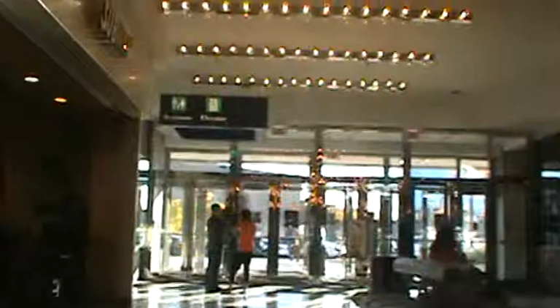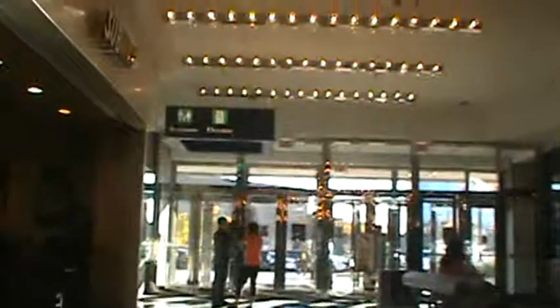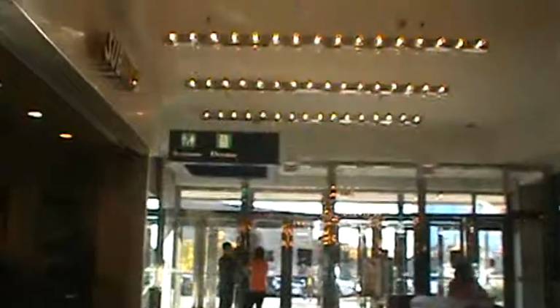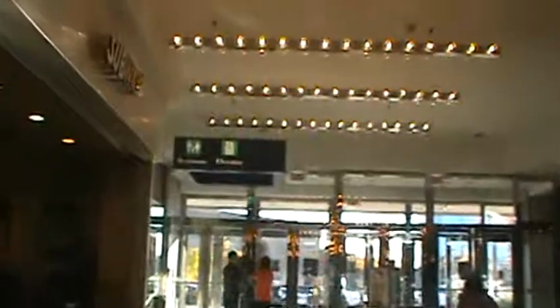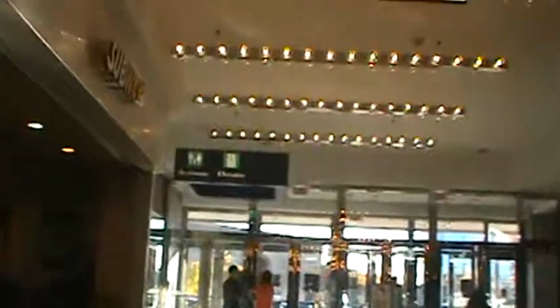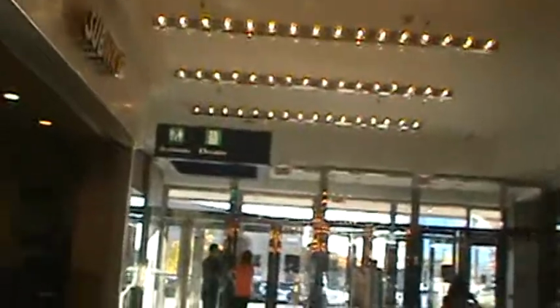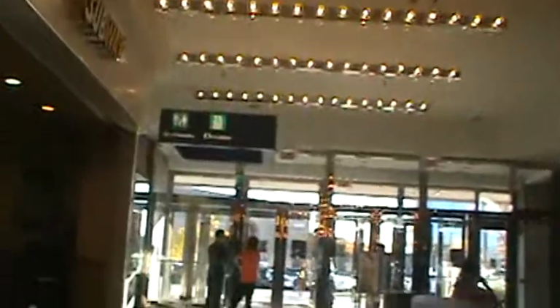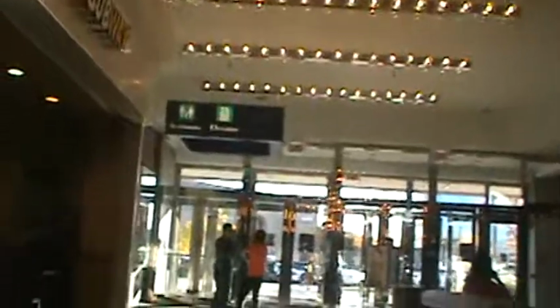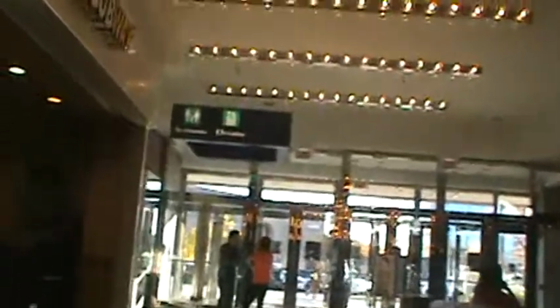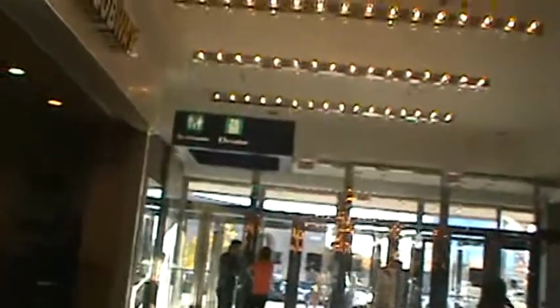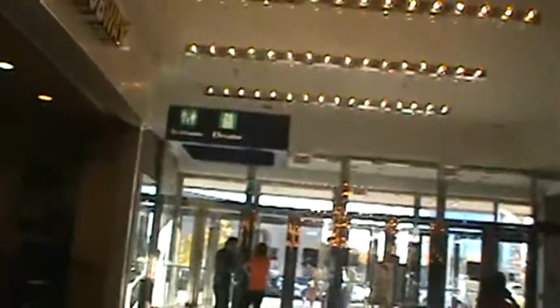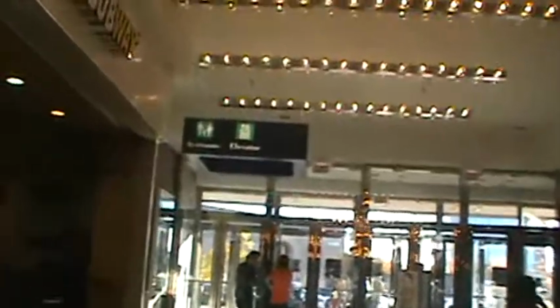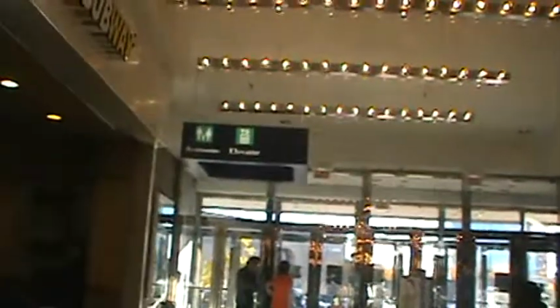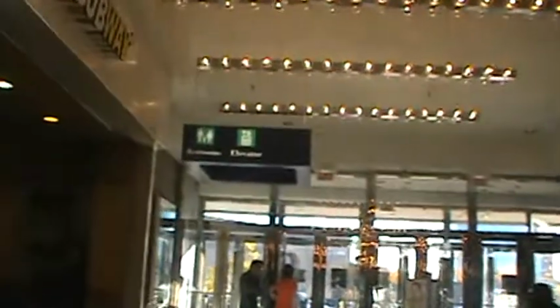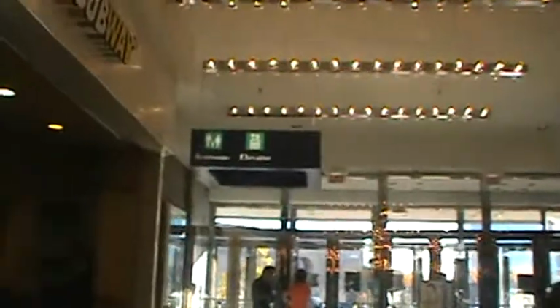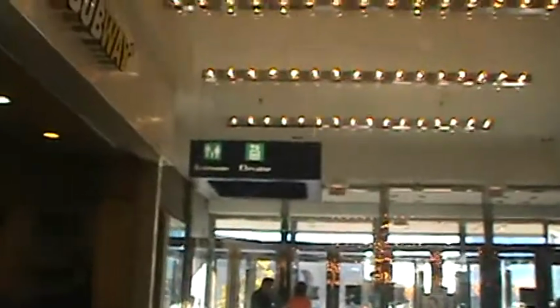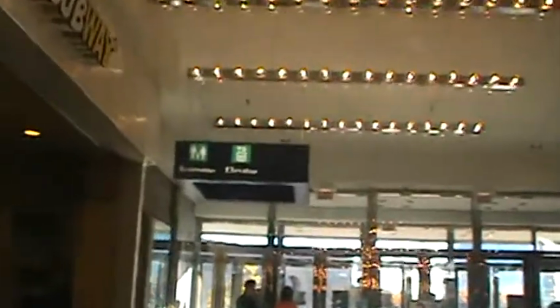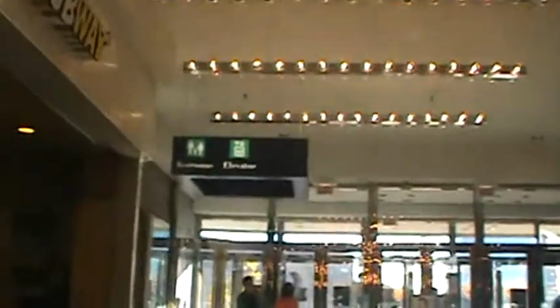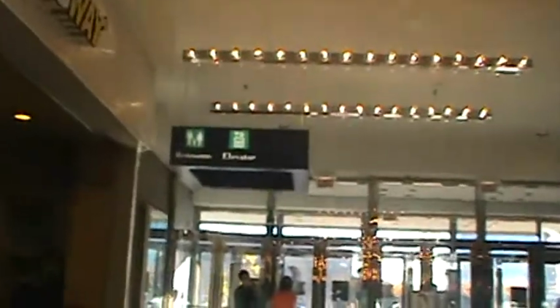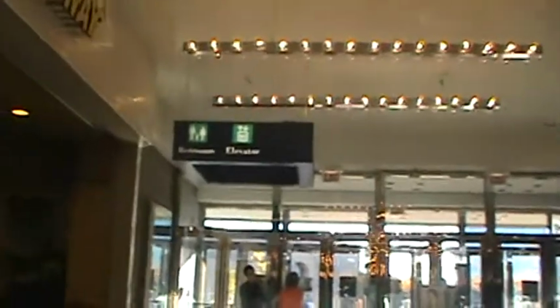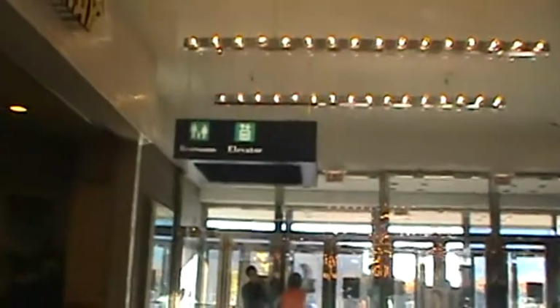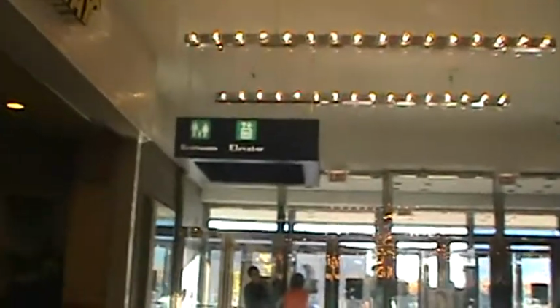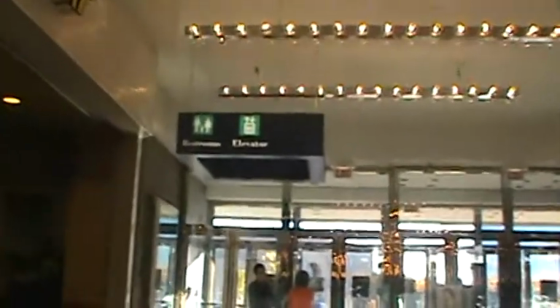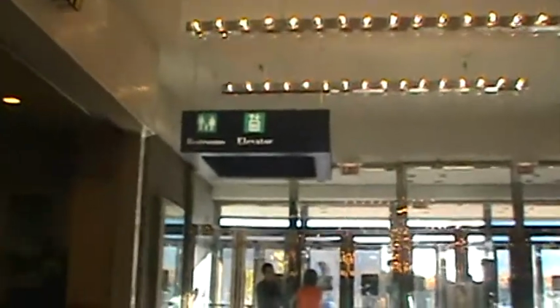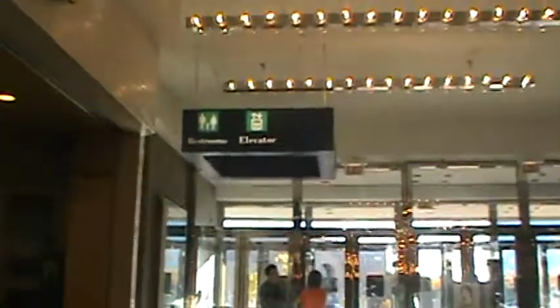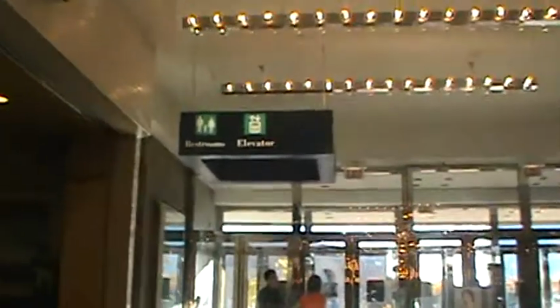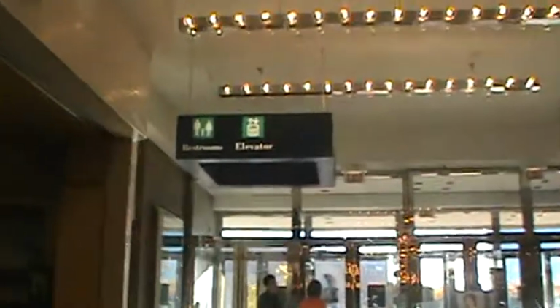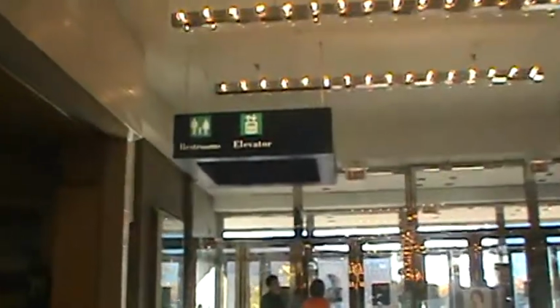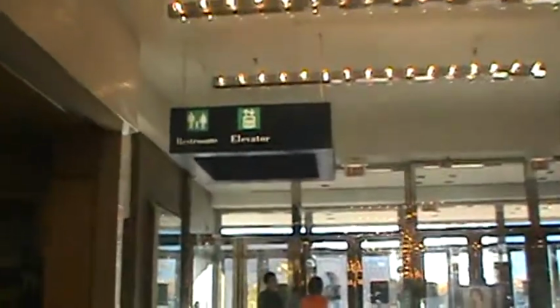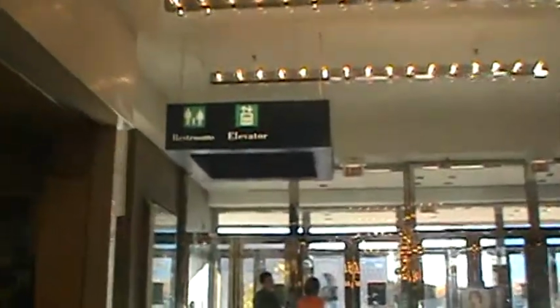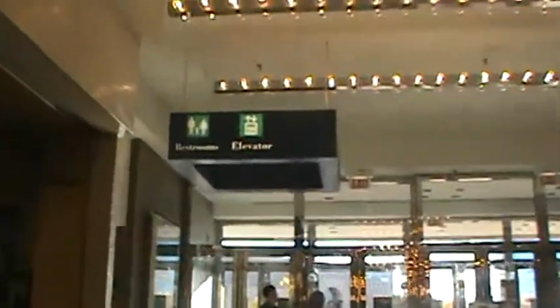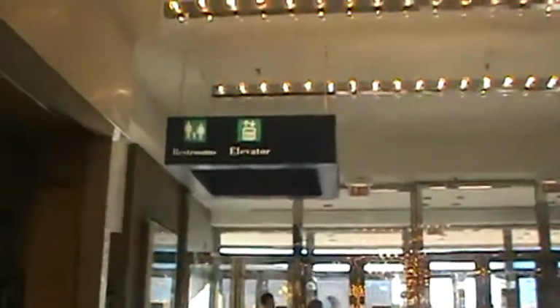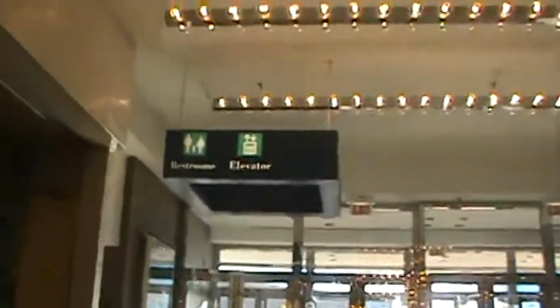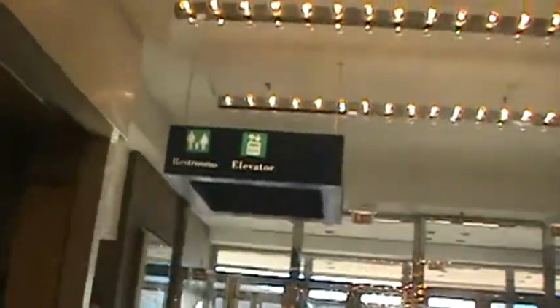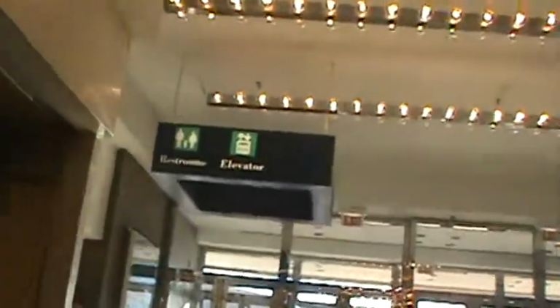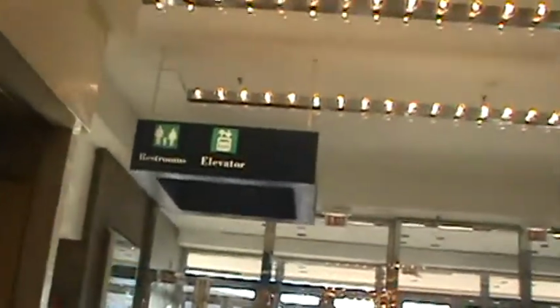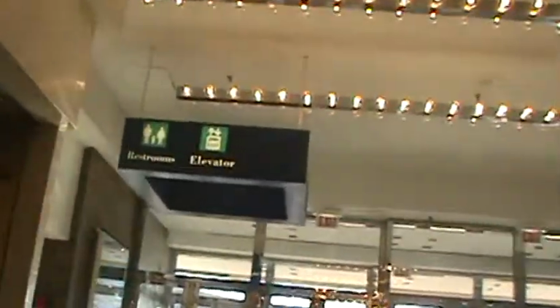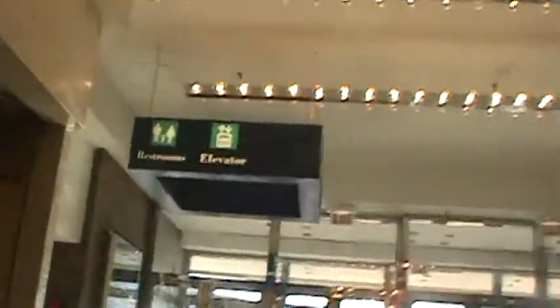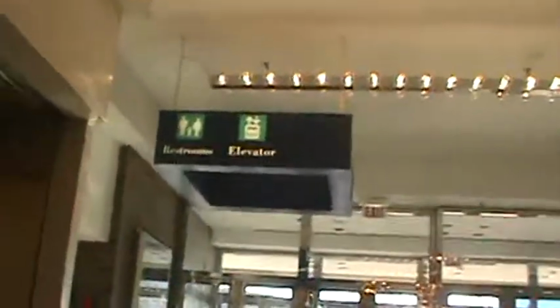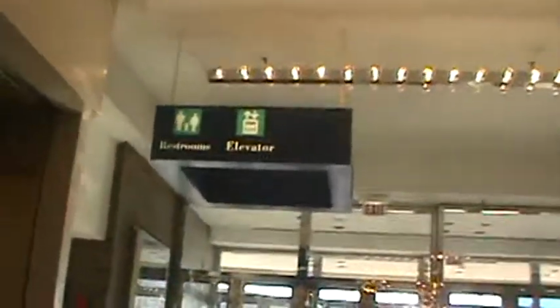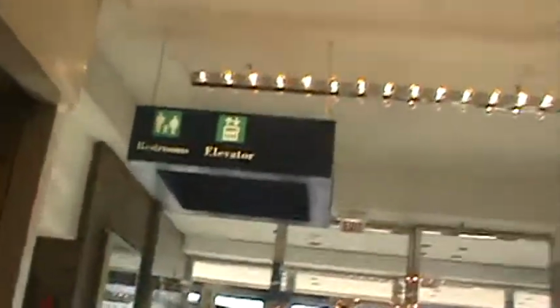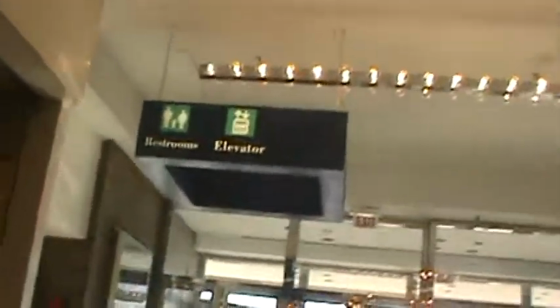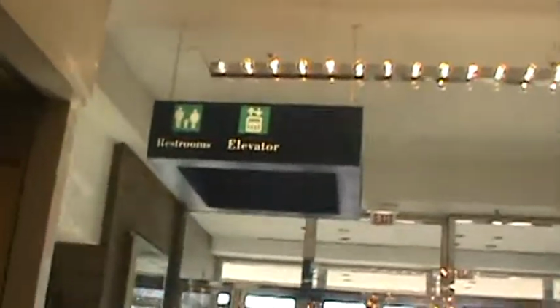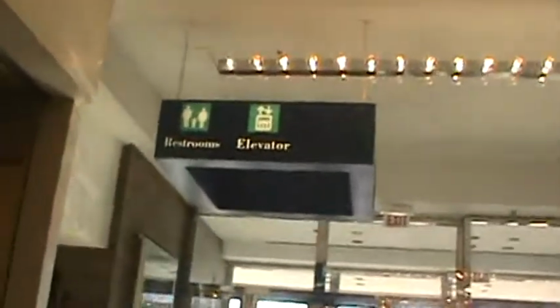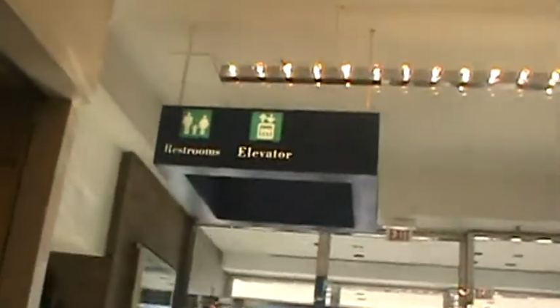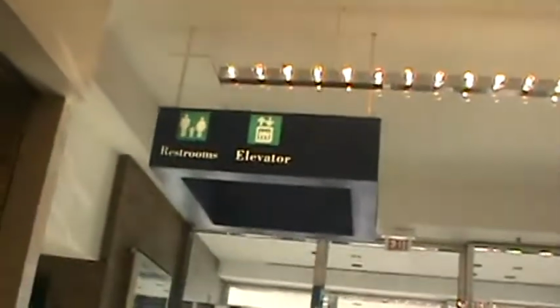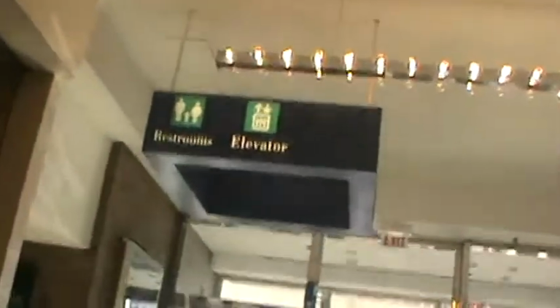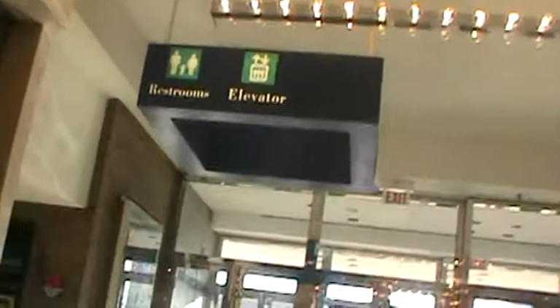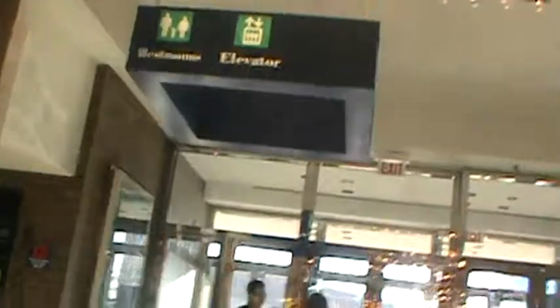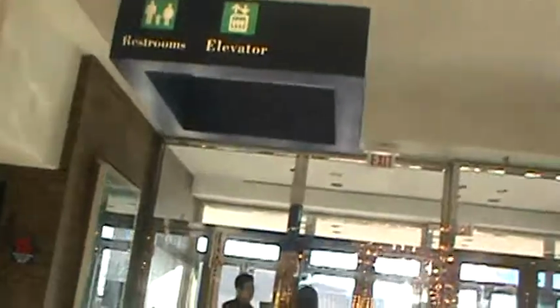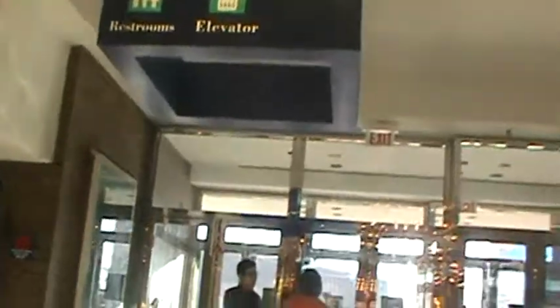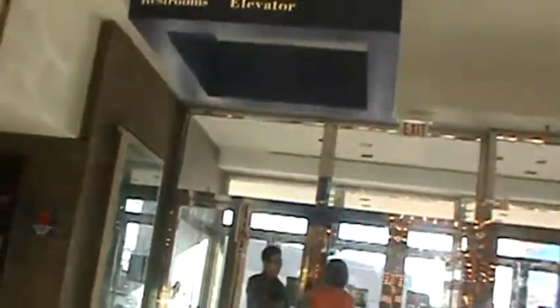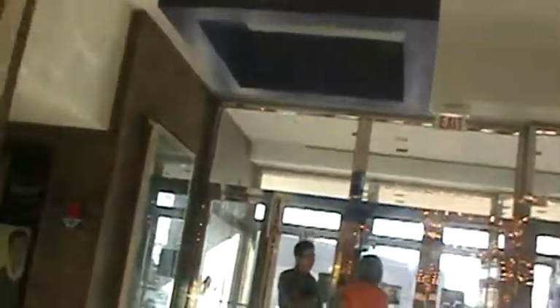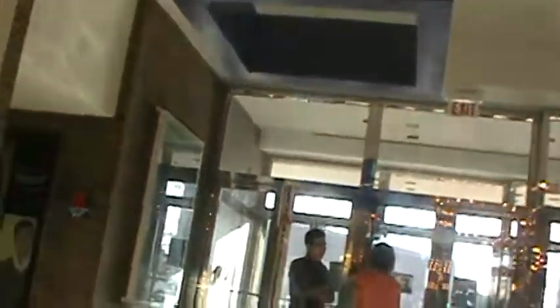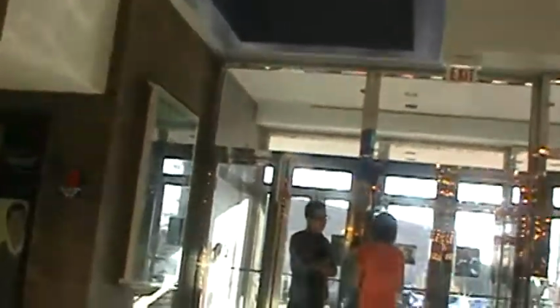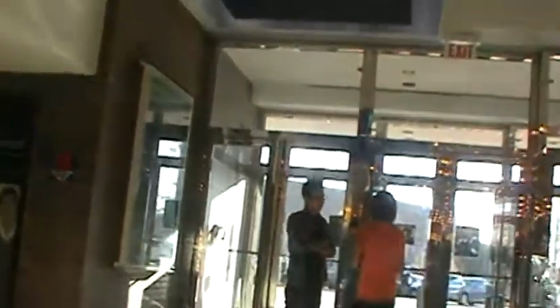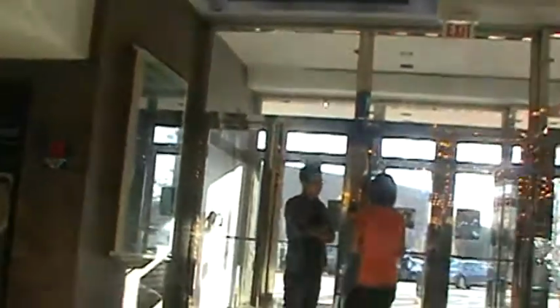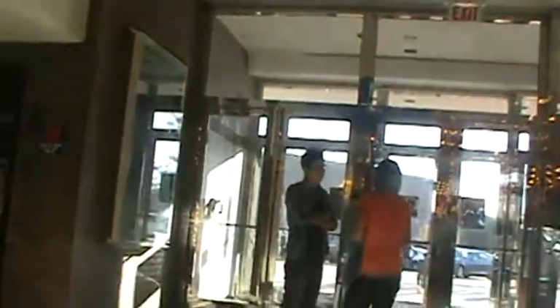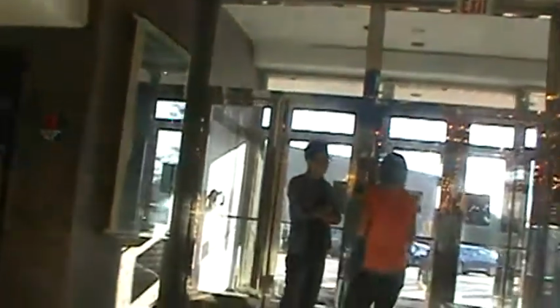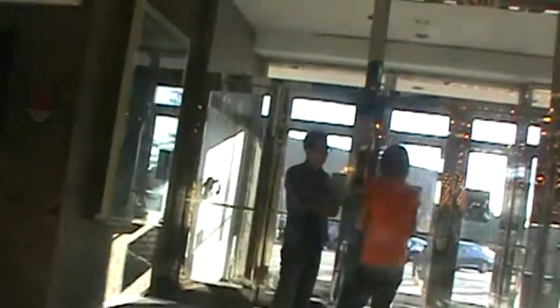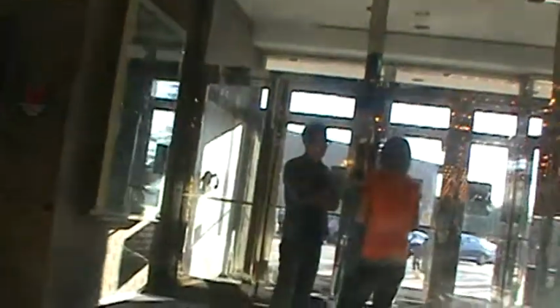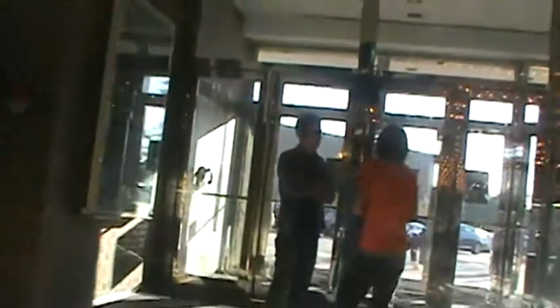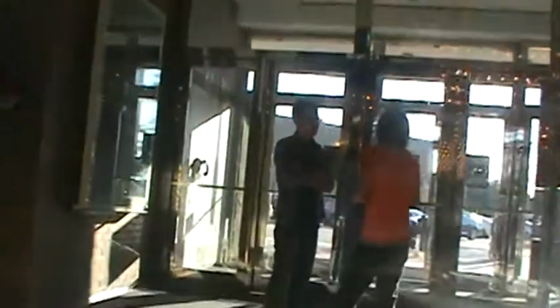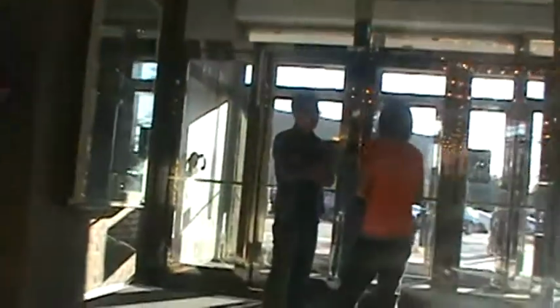Hey guys, this is the elevator near the Gacy Painting Store, and we're filming all of Melville, Indiana.